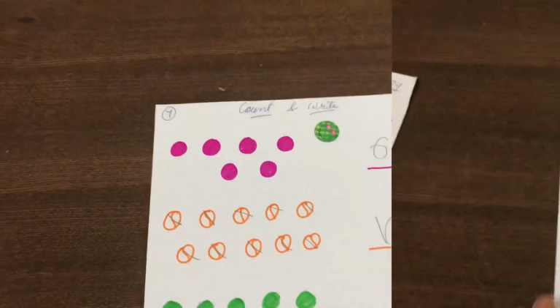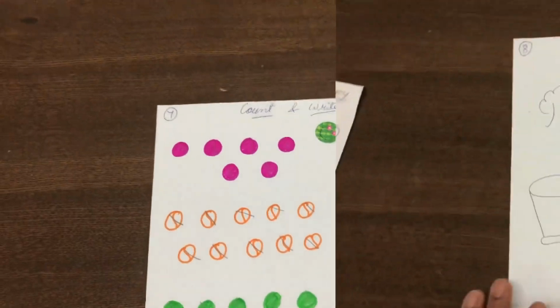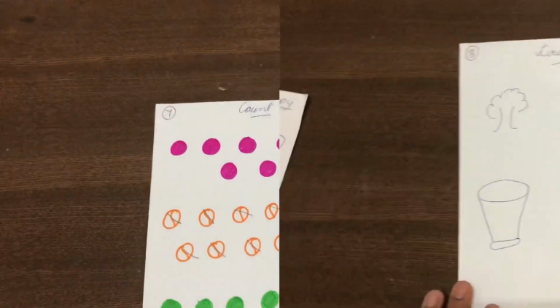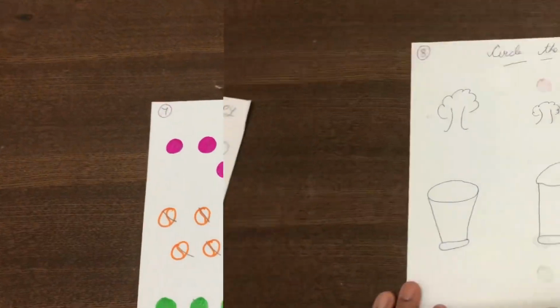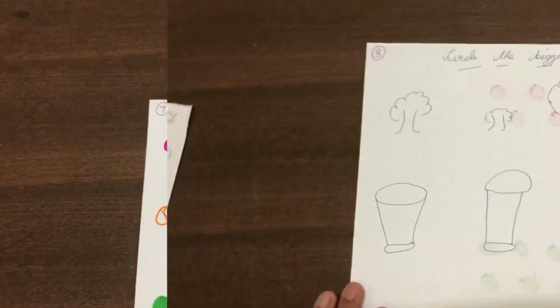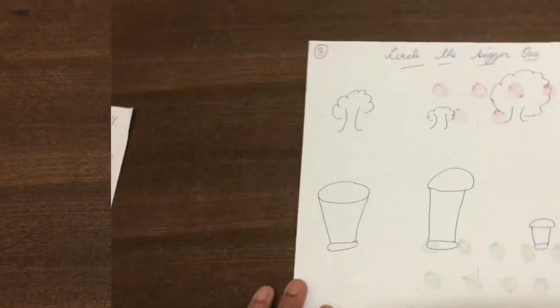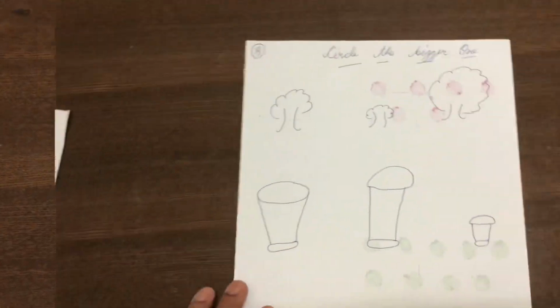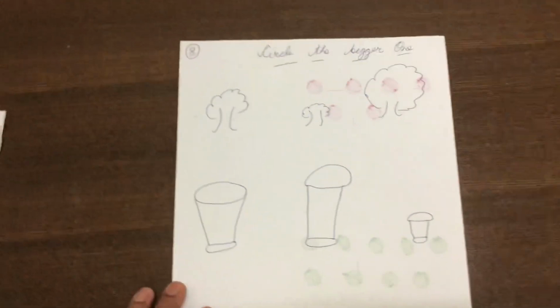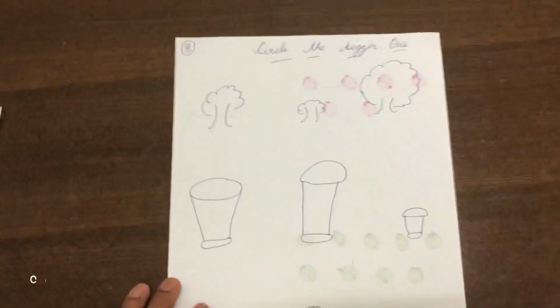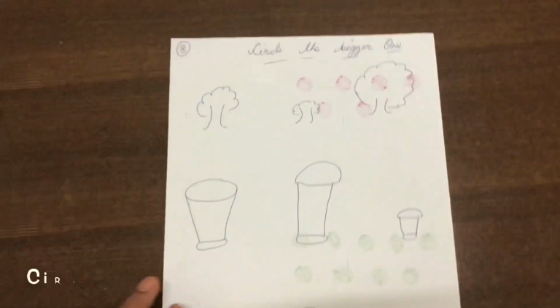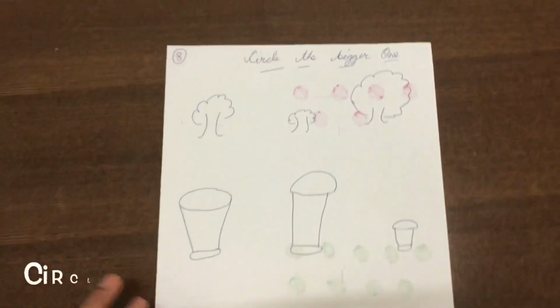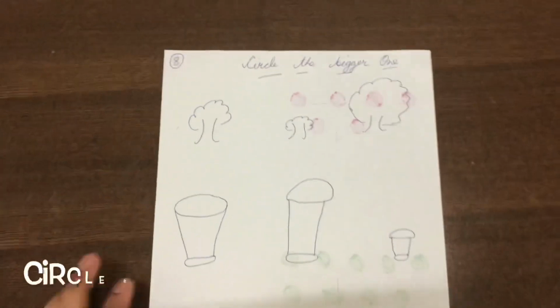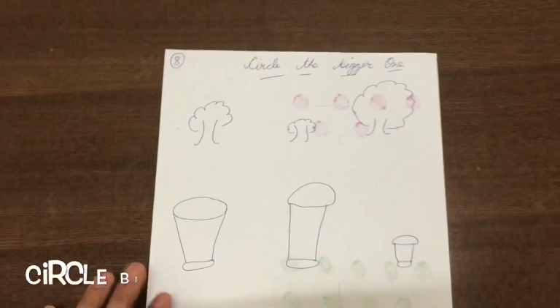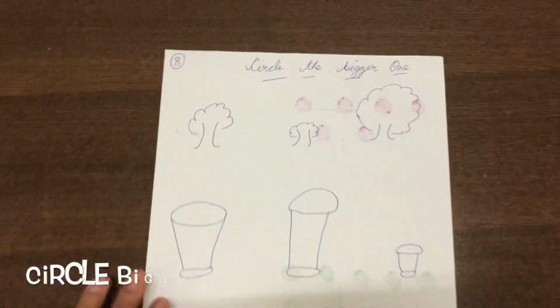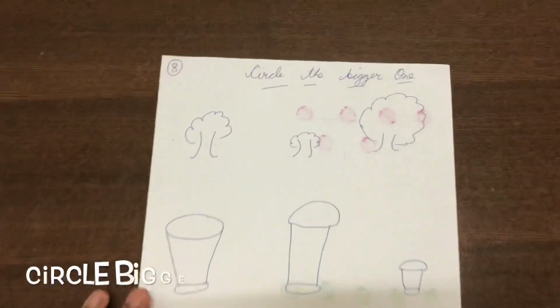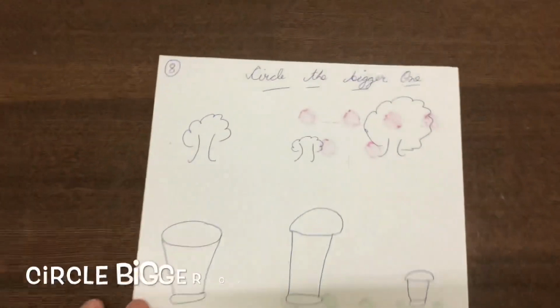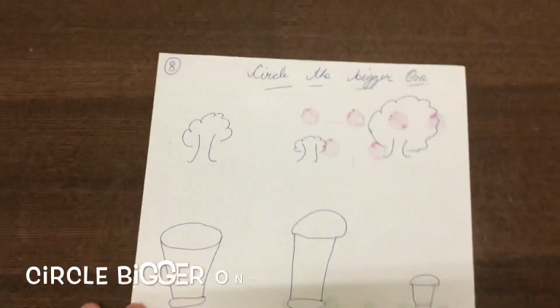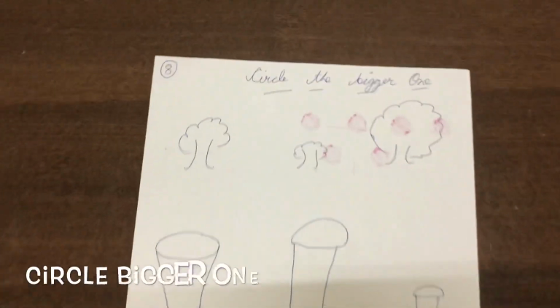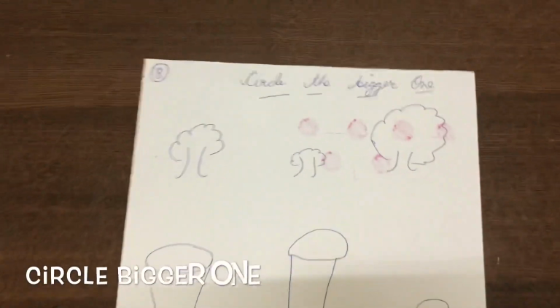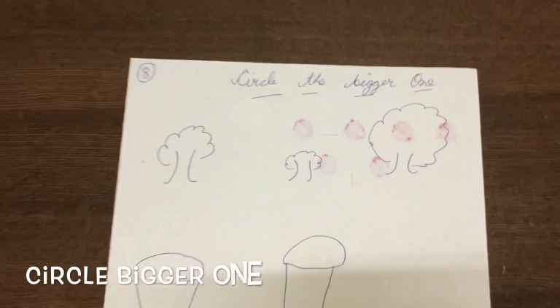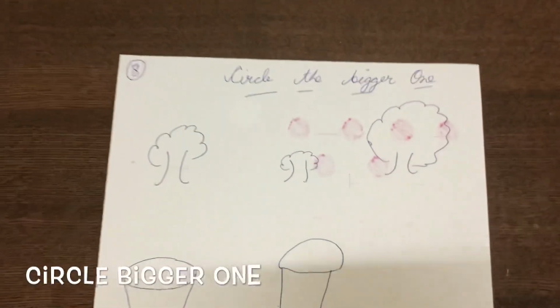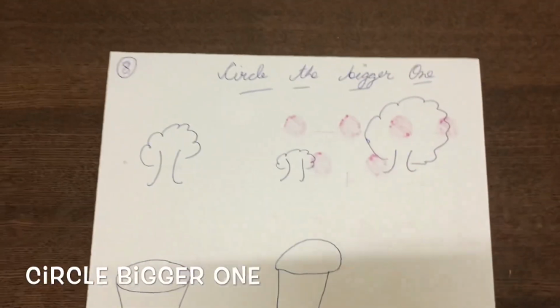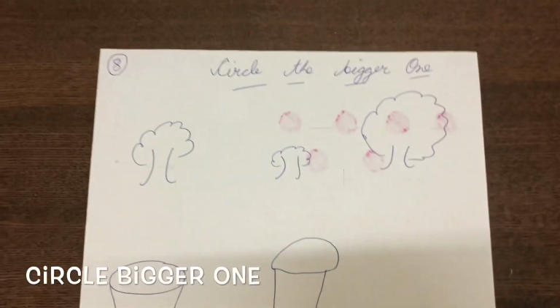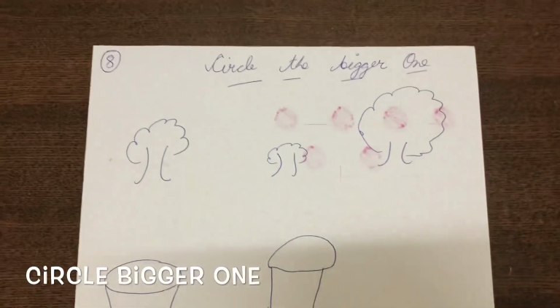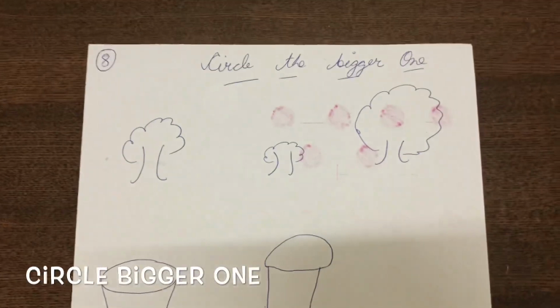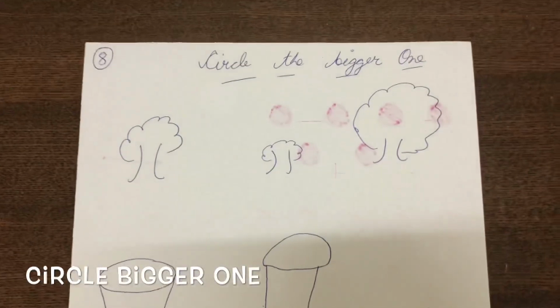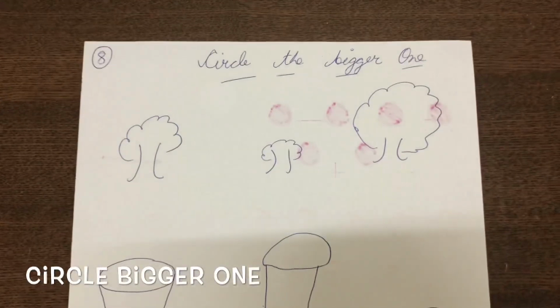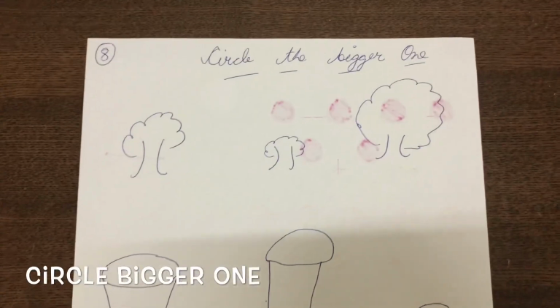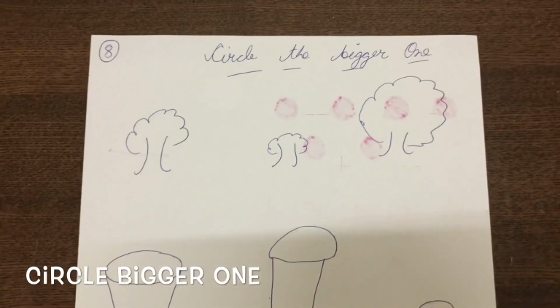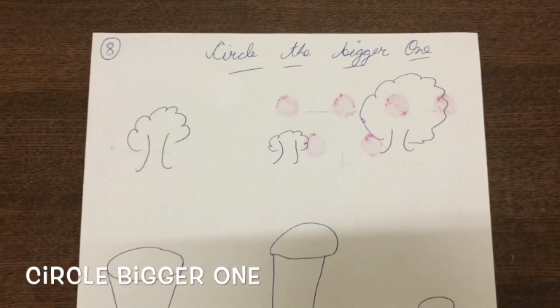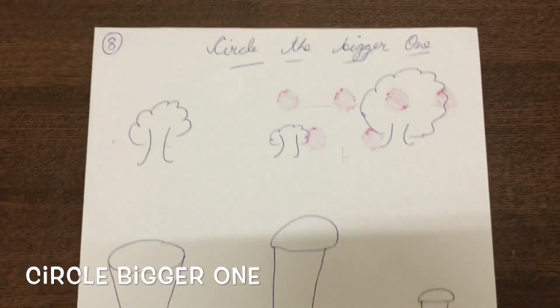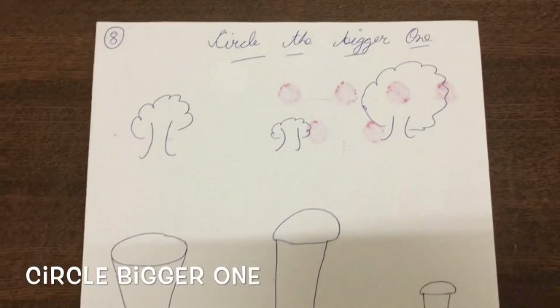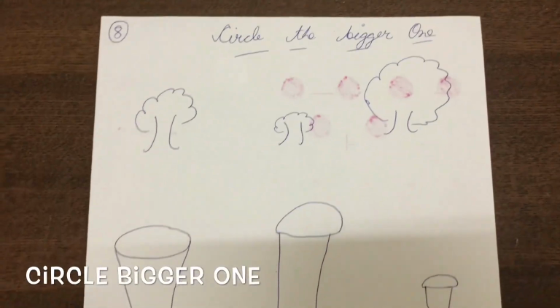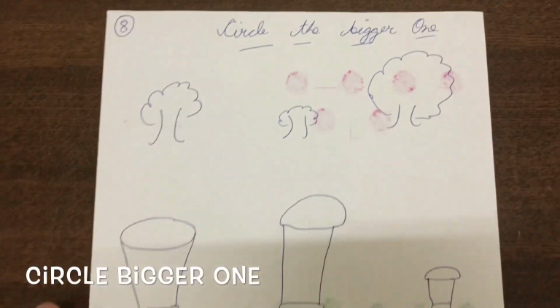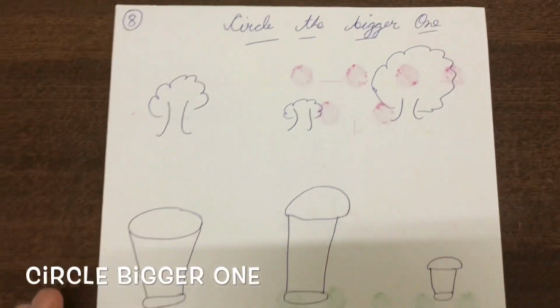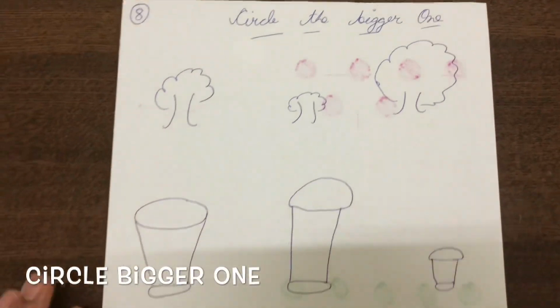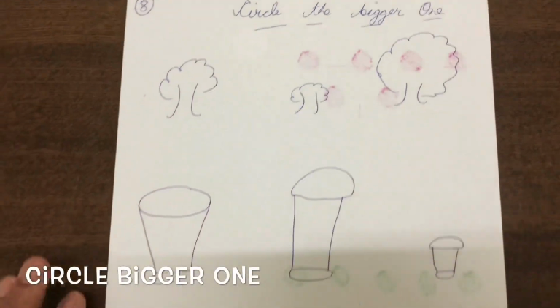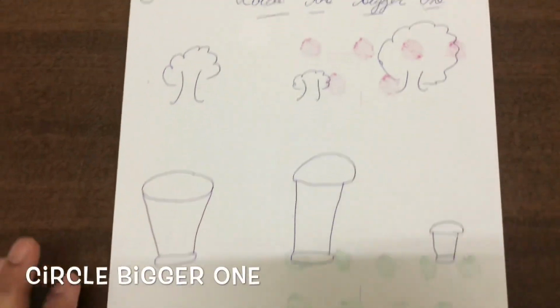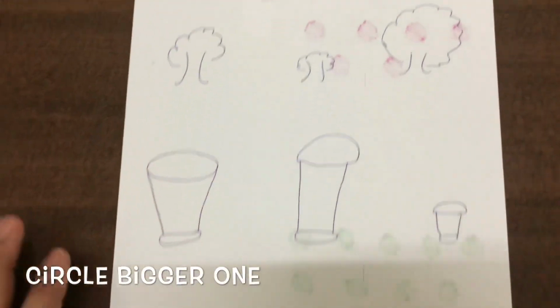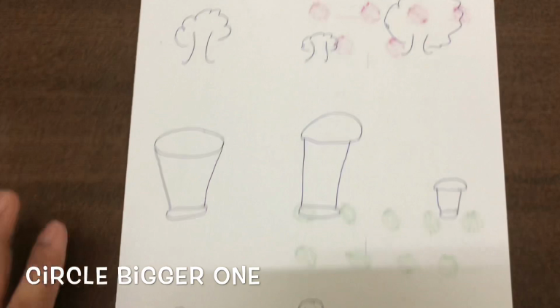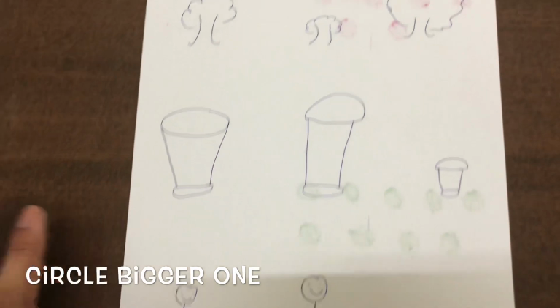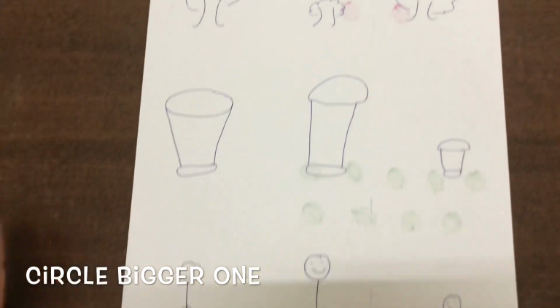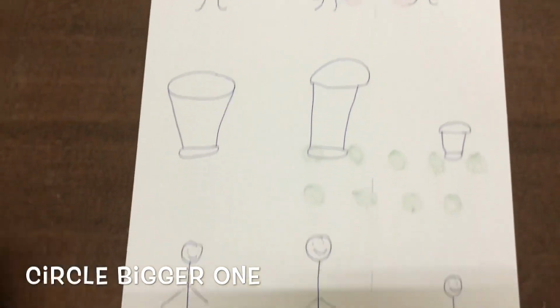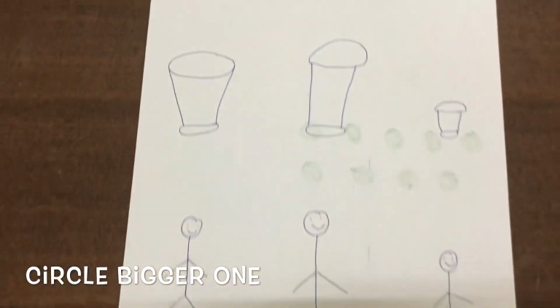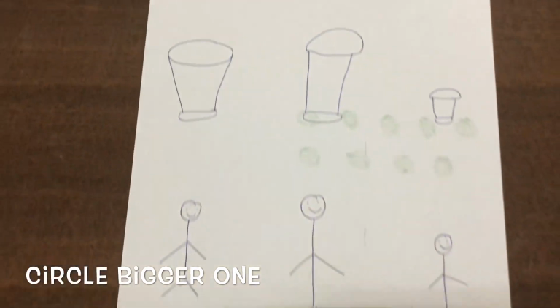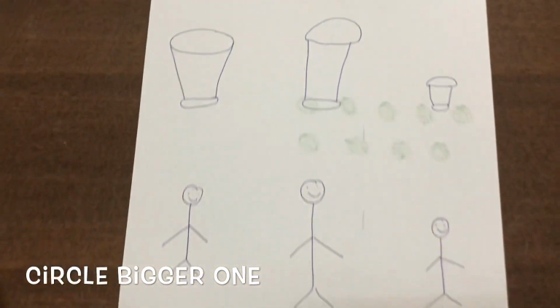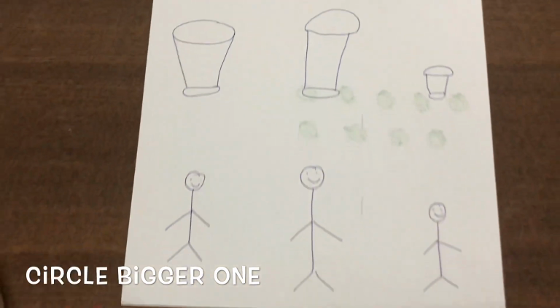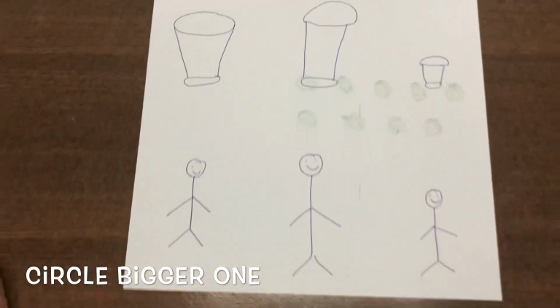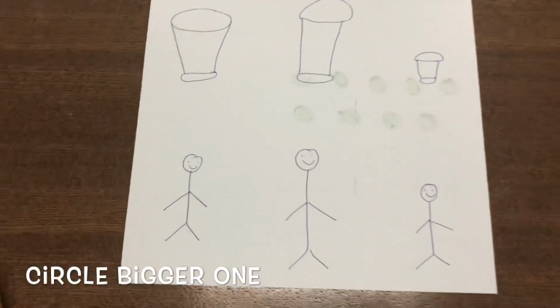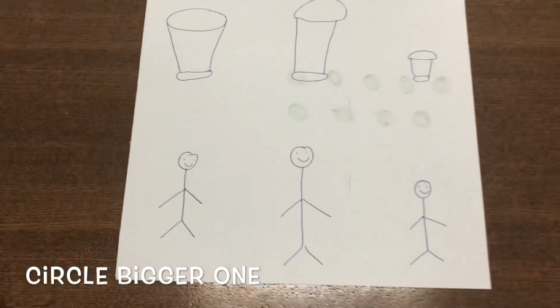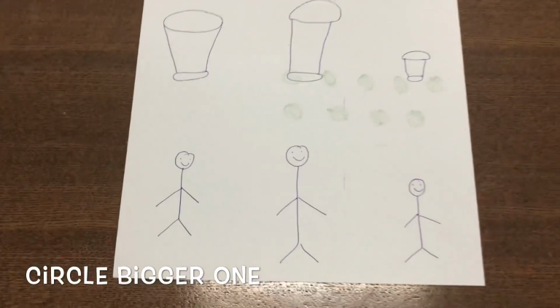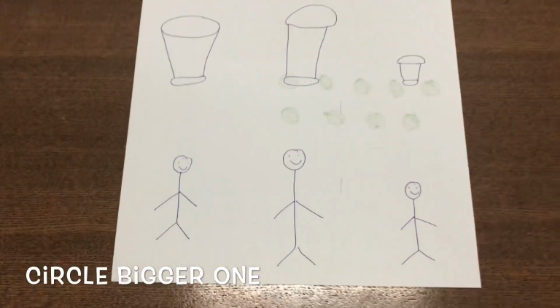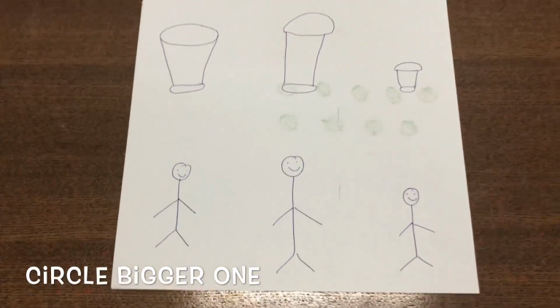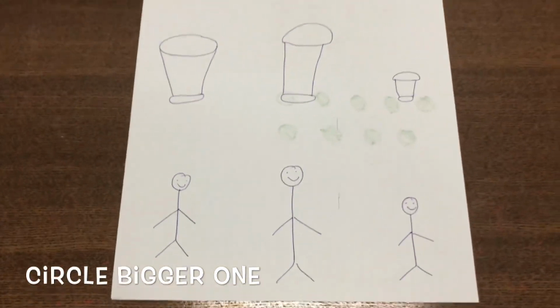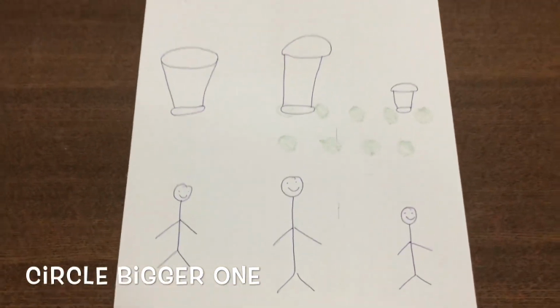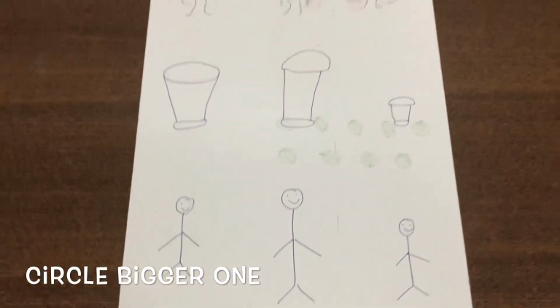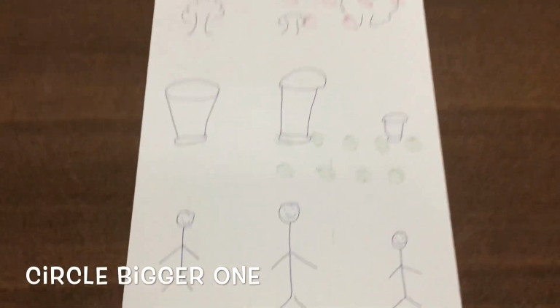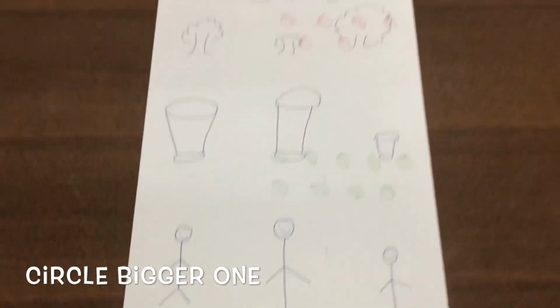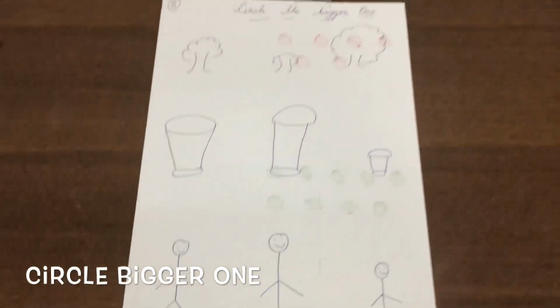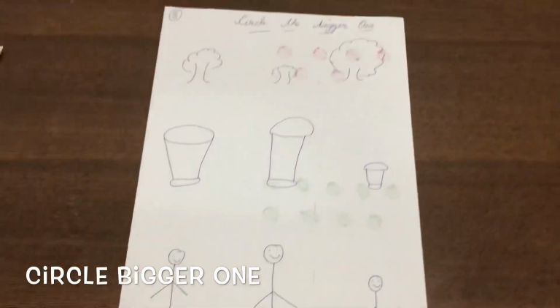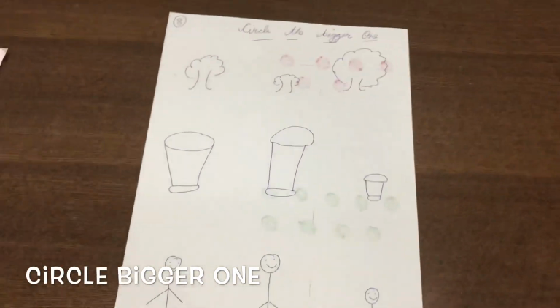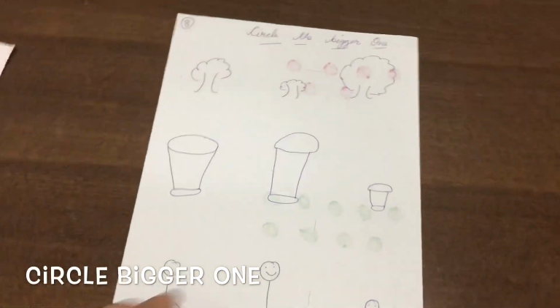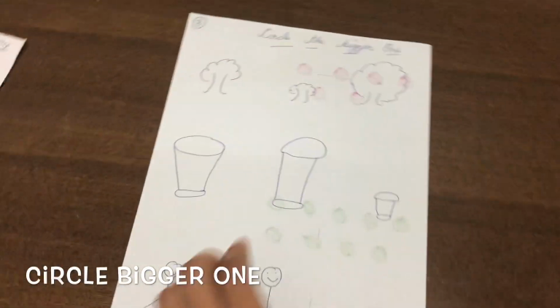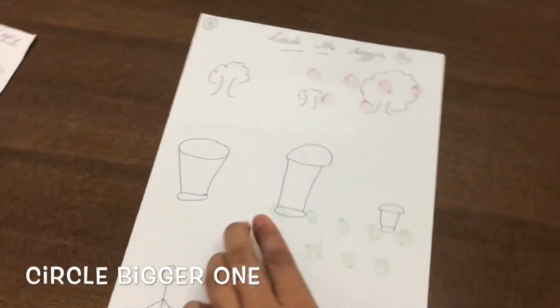The next worksheet is 'circle the bigger ones.' I made some worksheets here, so let's see.